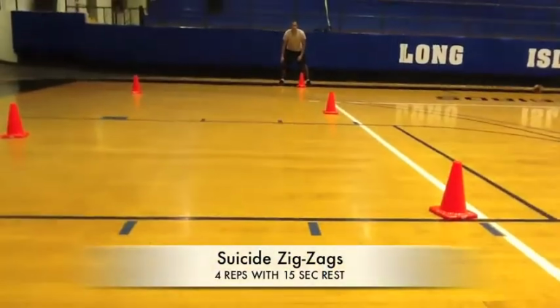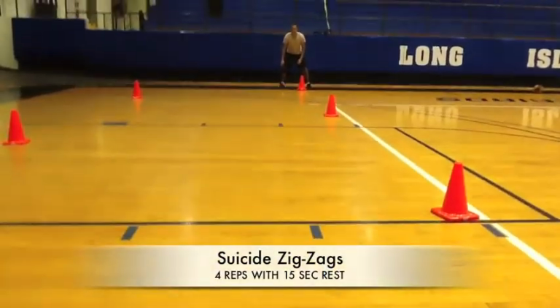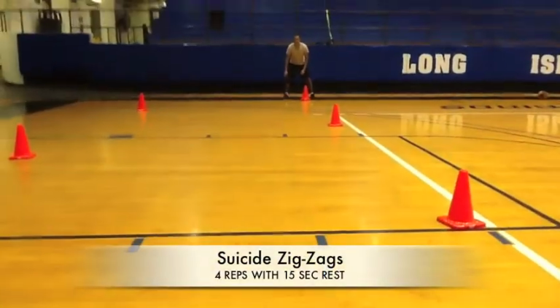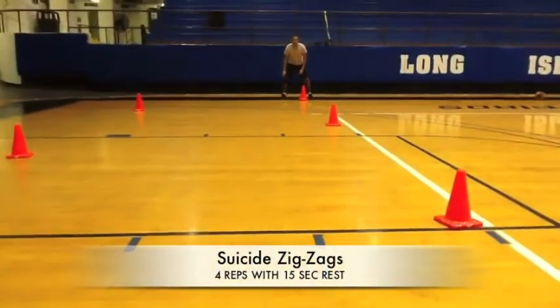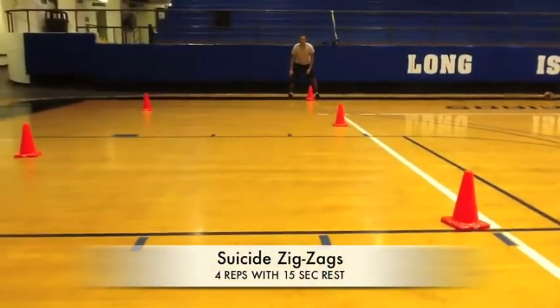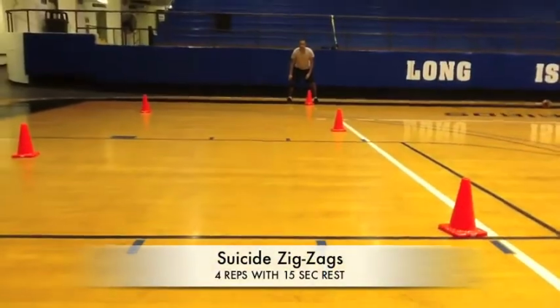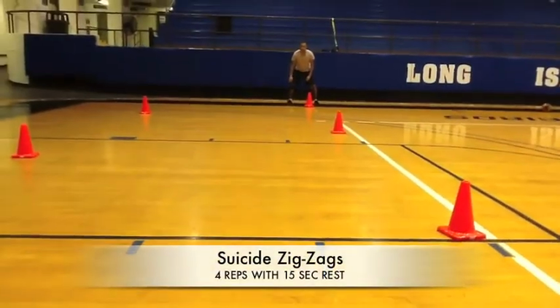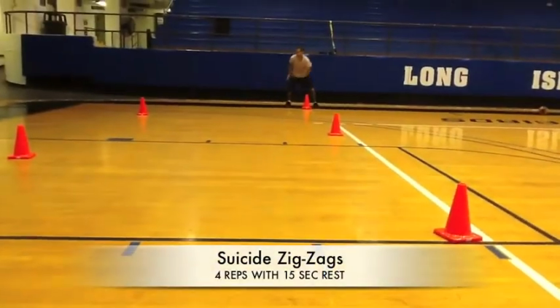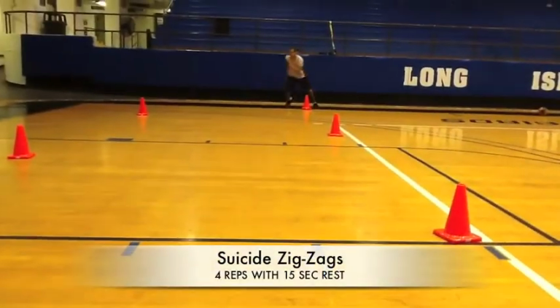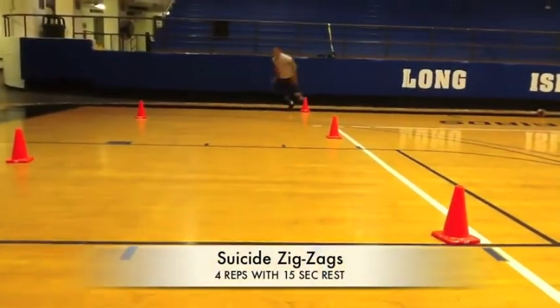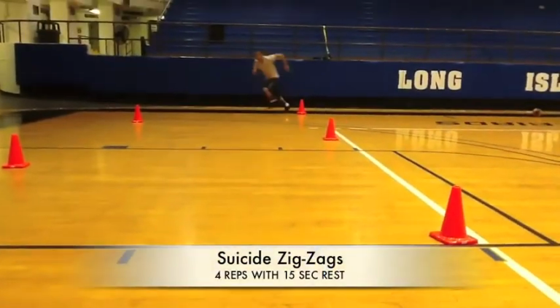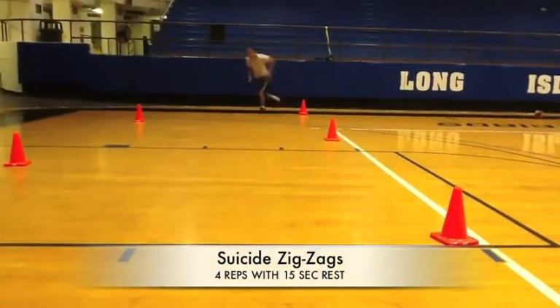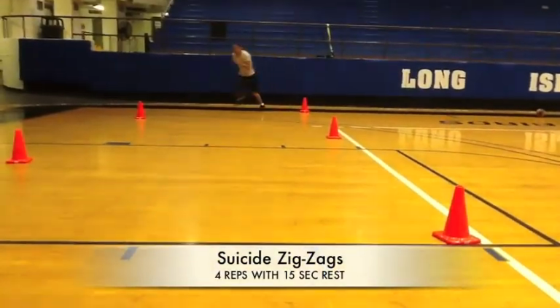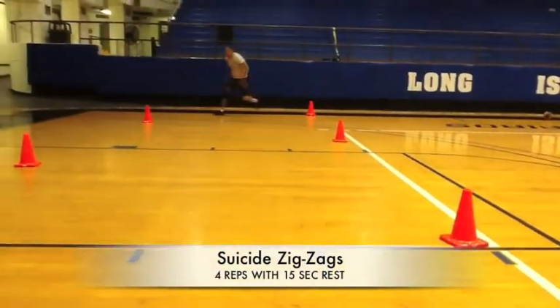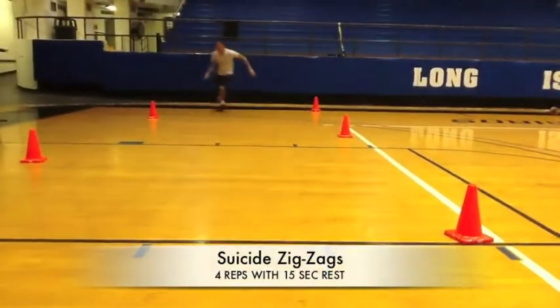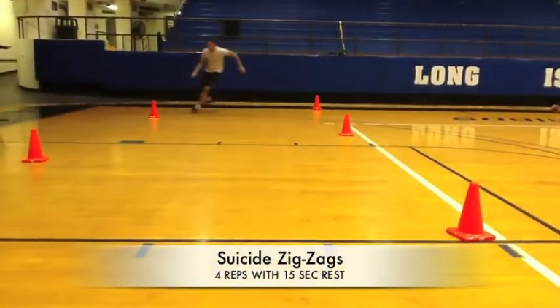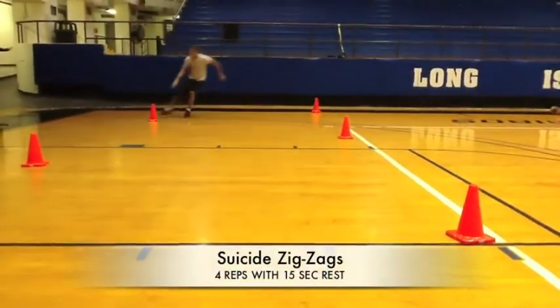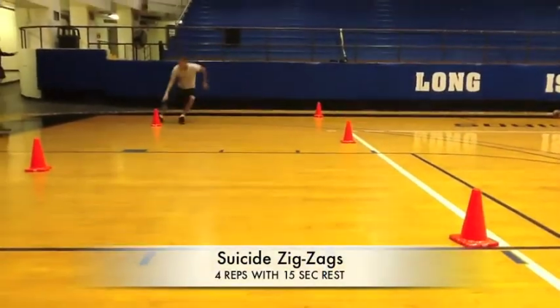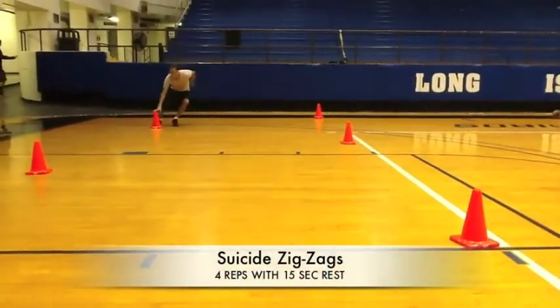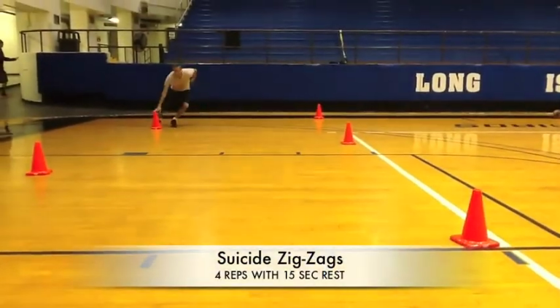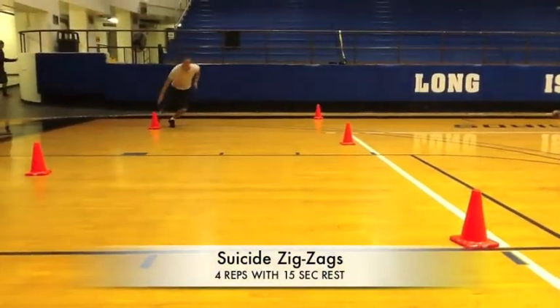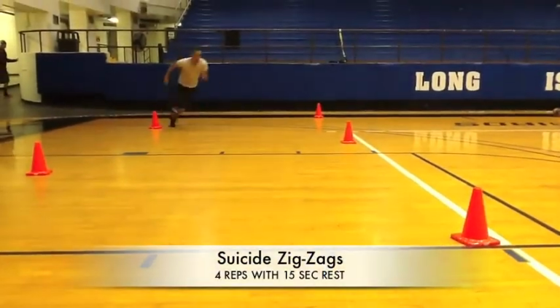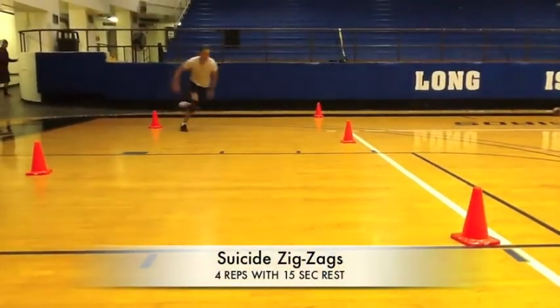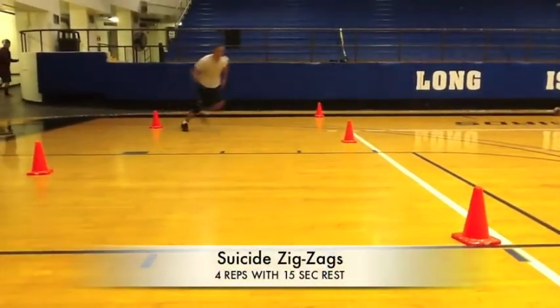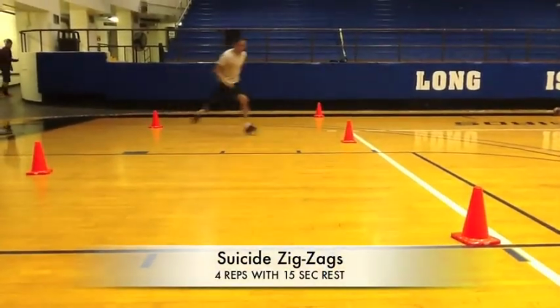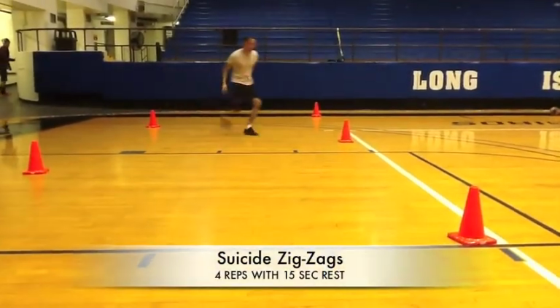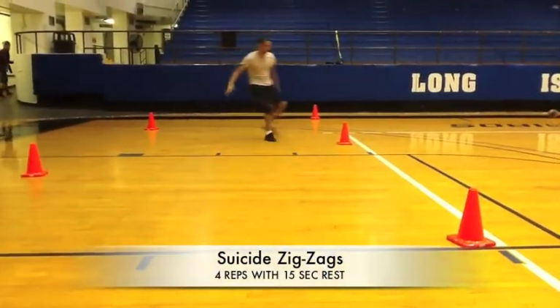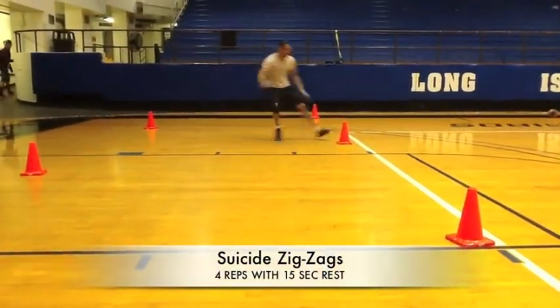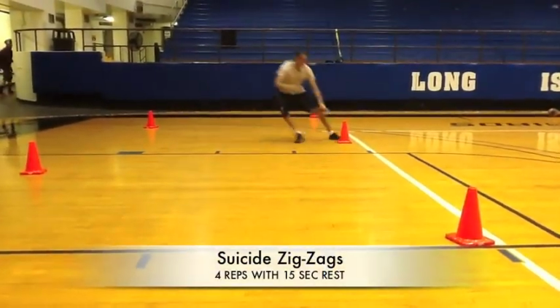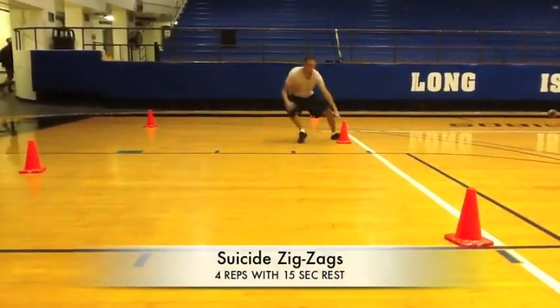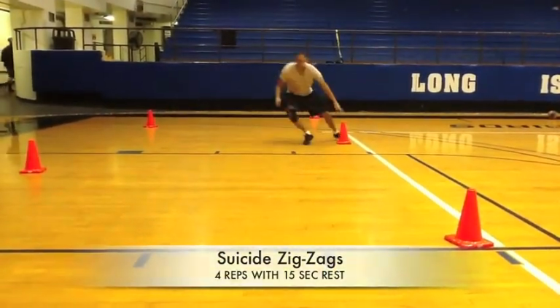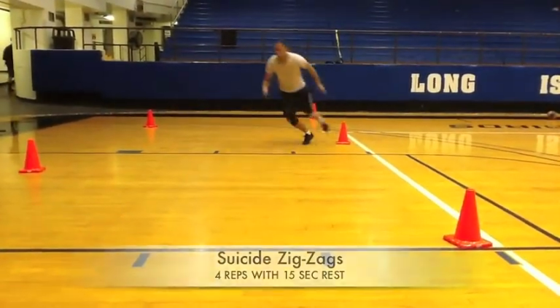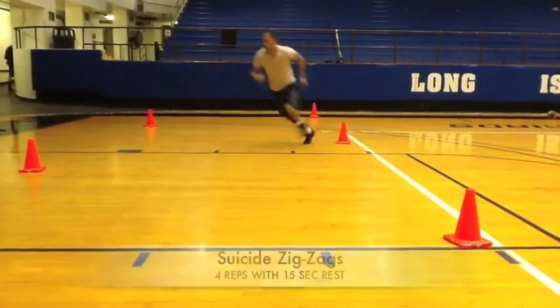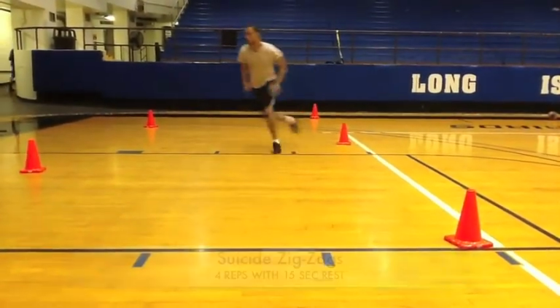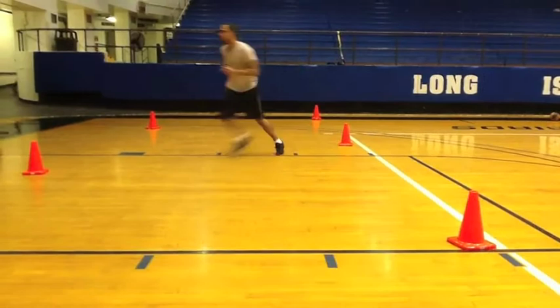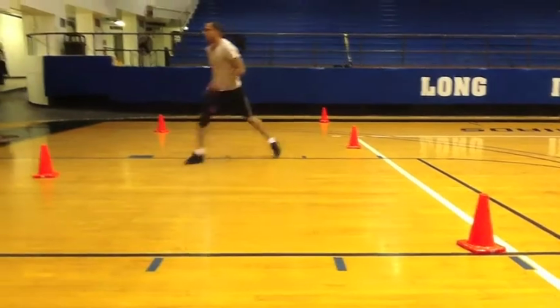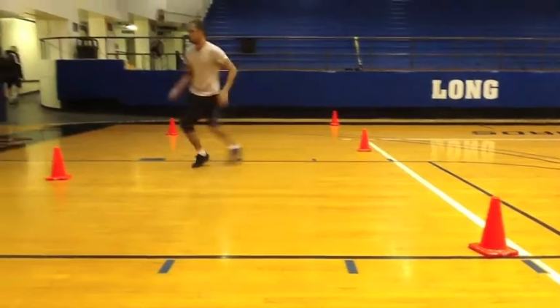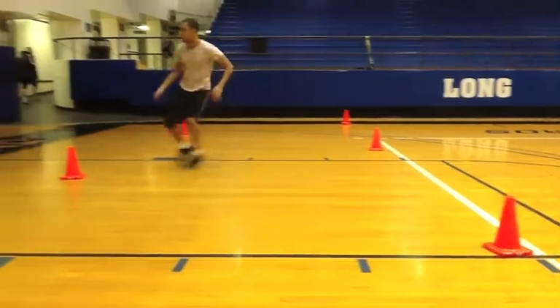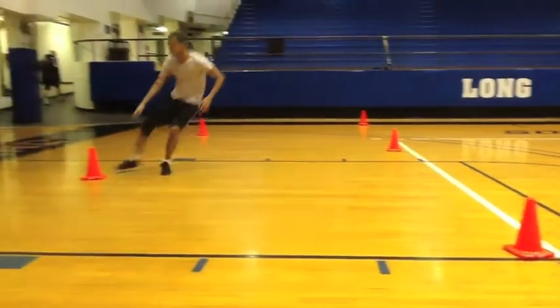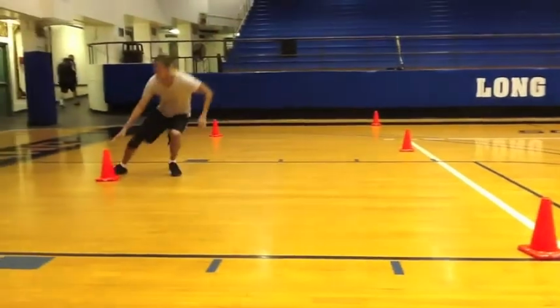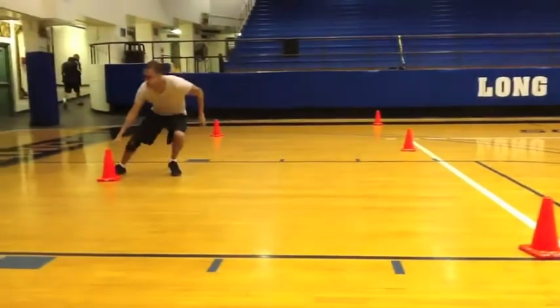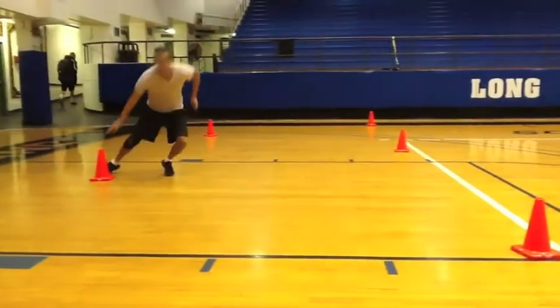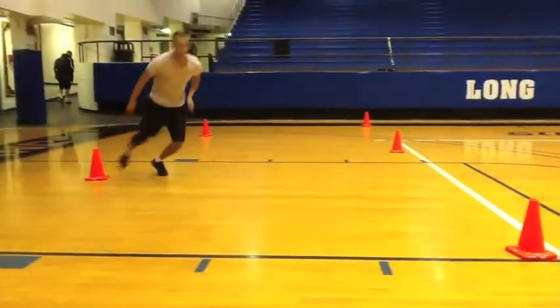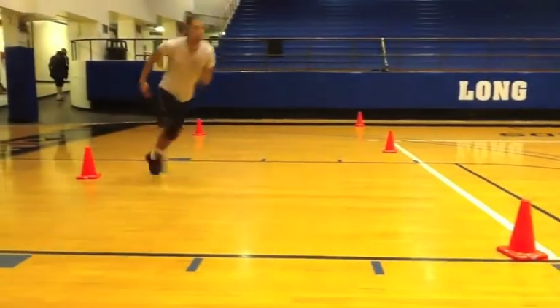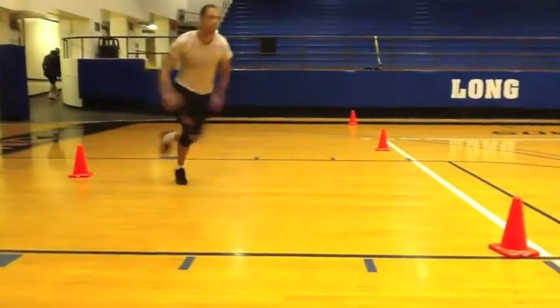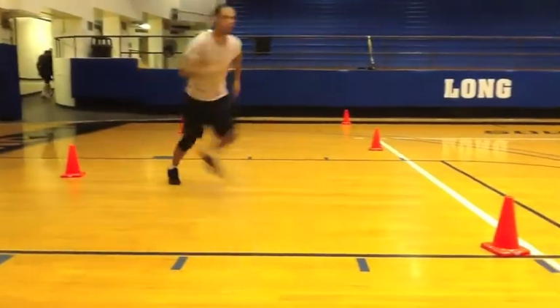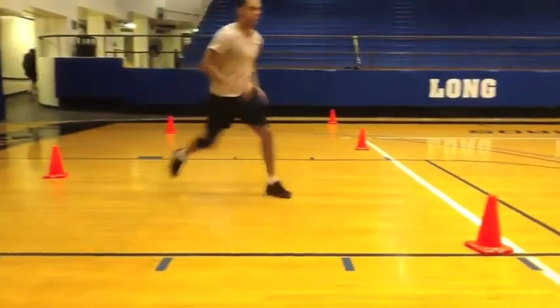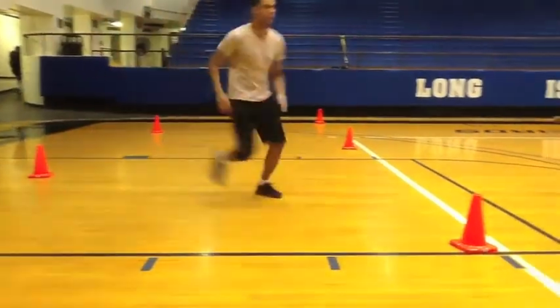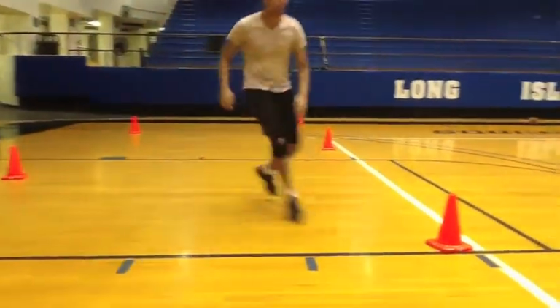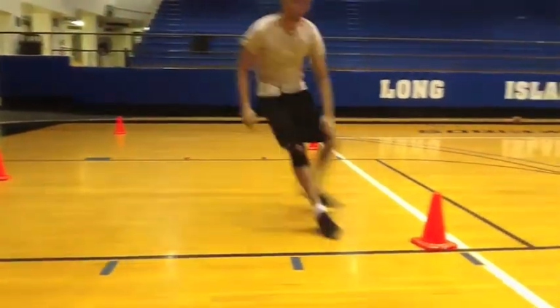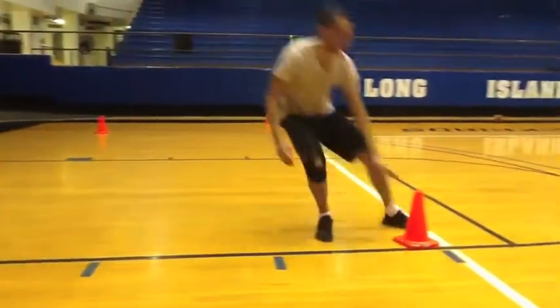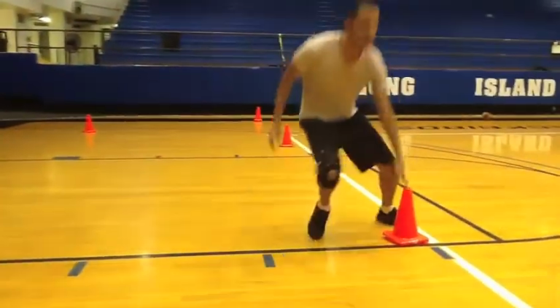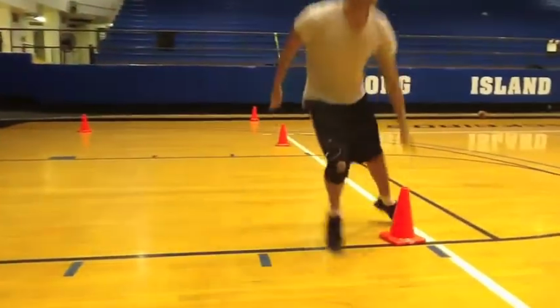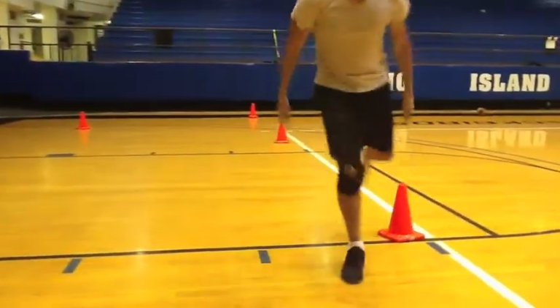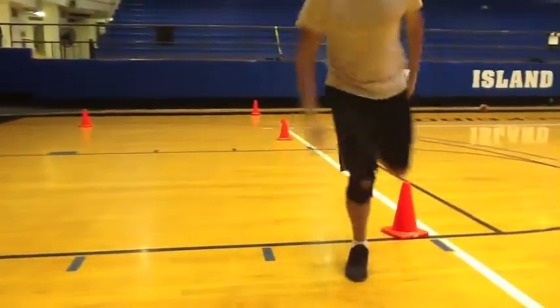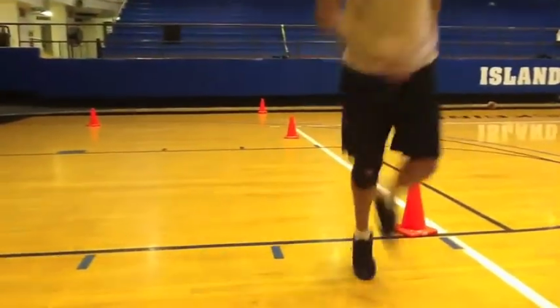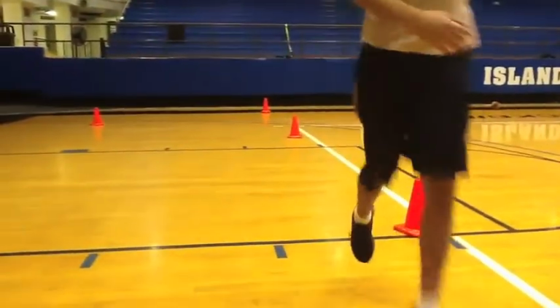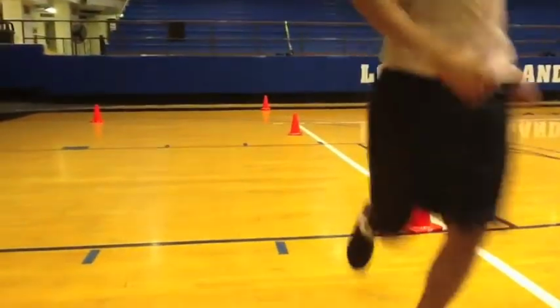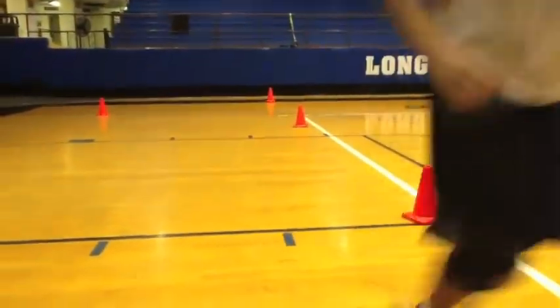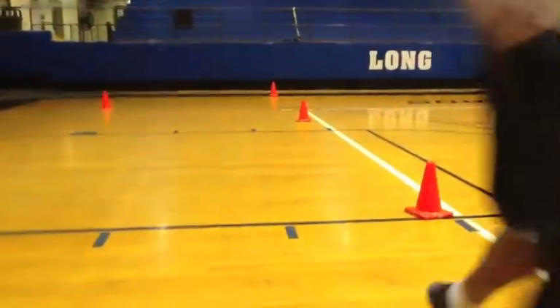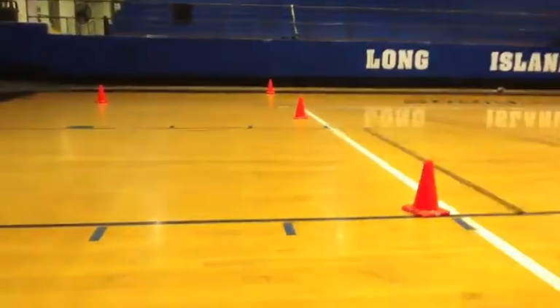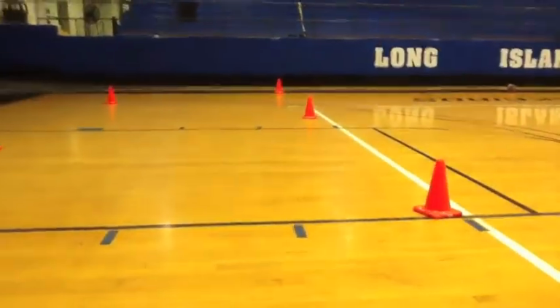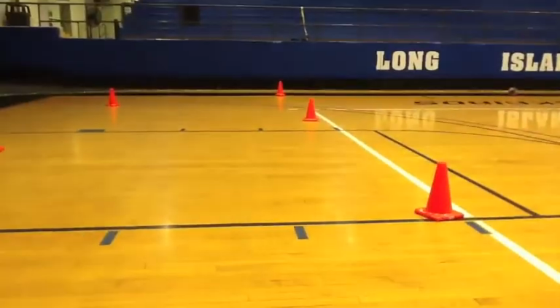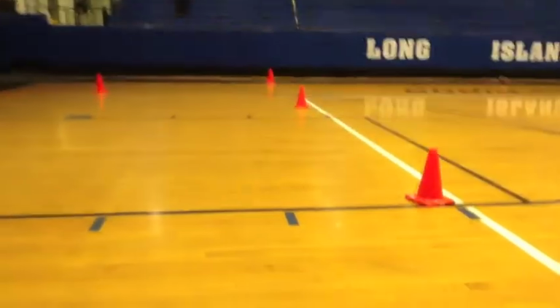The suicide drill develops speed and agility, and allows you to control your momentum. These qualities are essential to the sport of tennis.